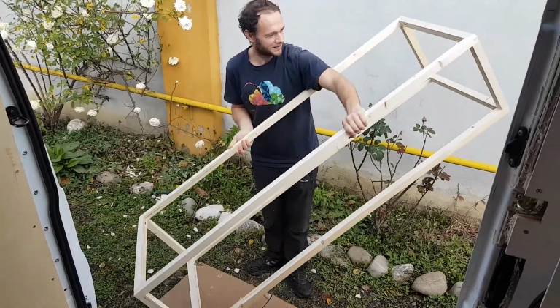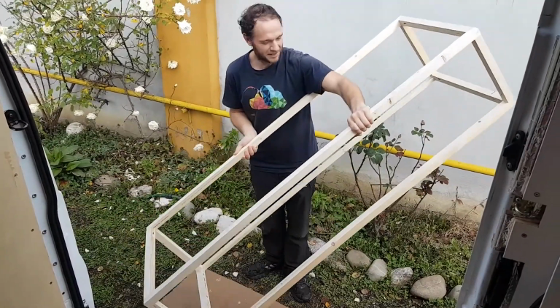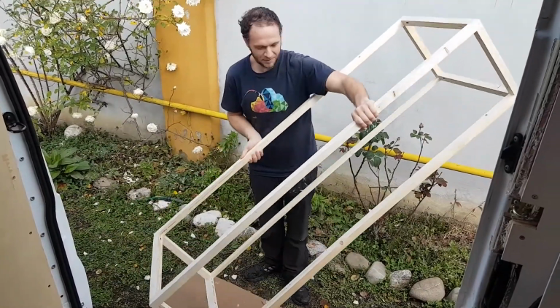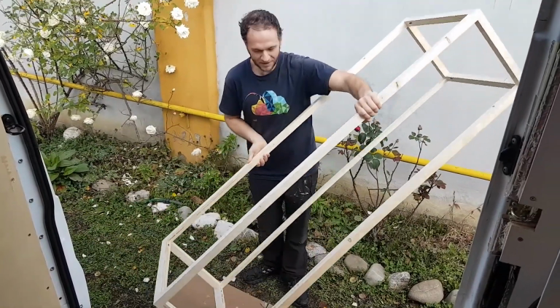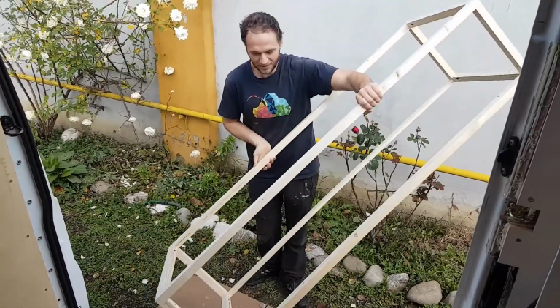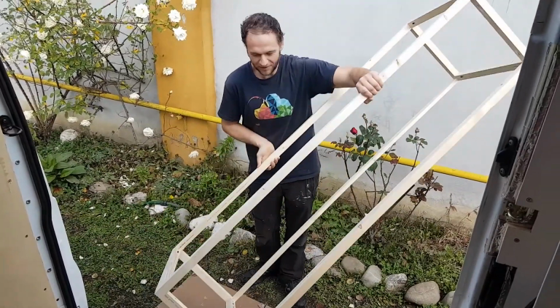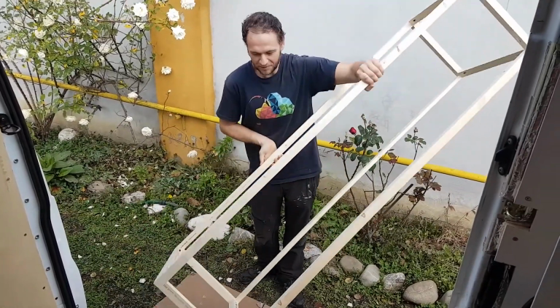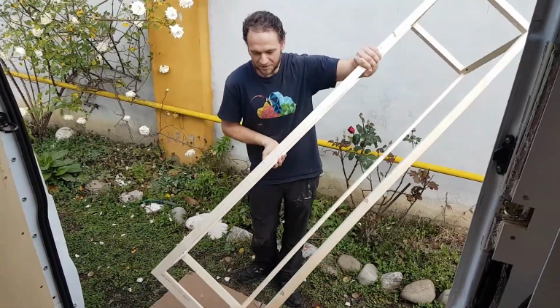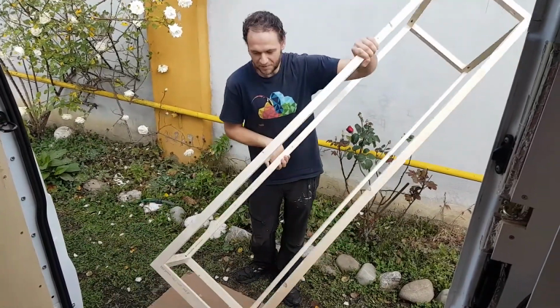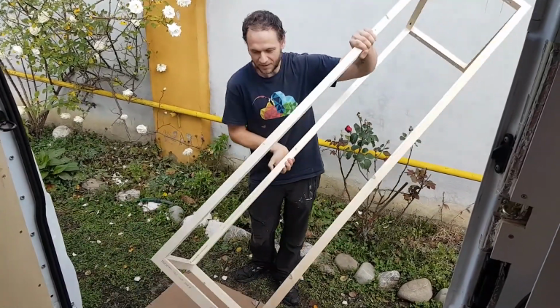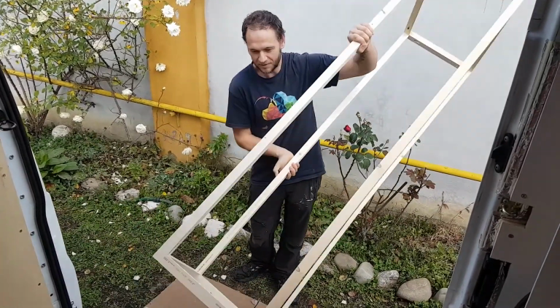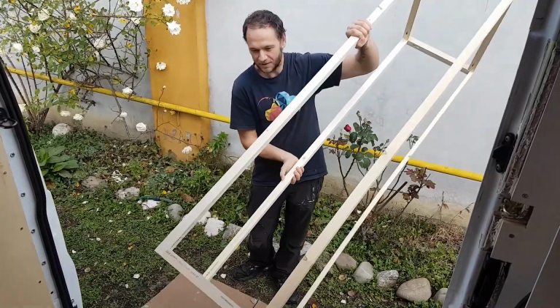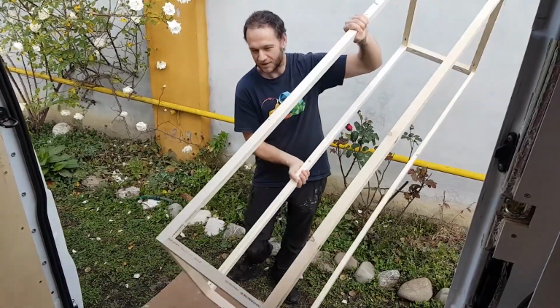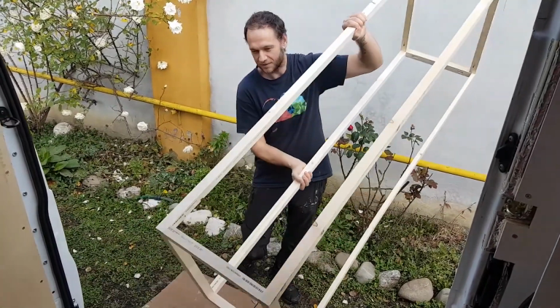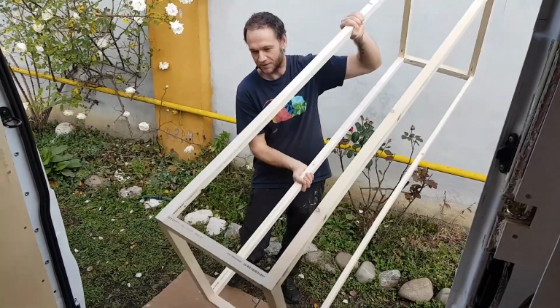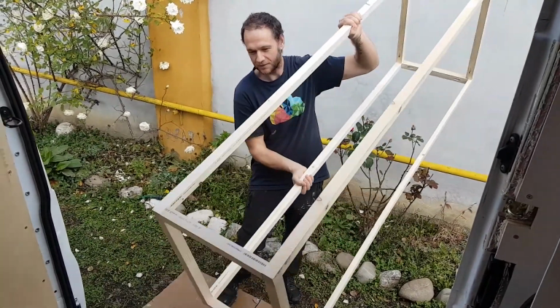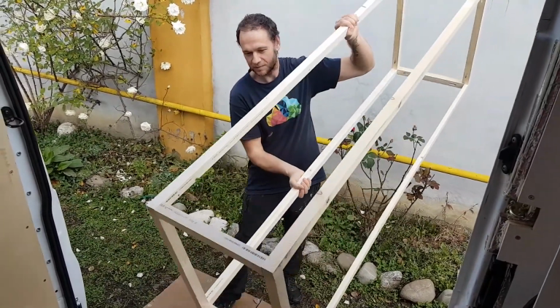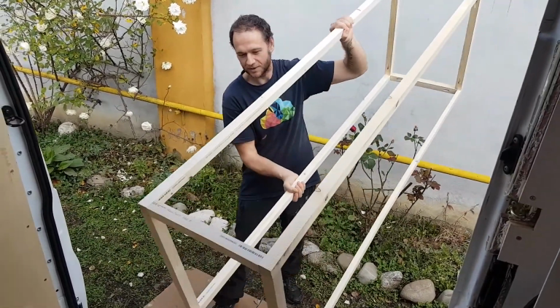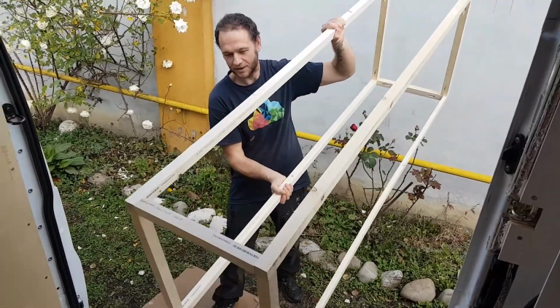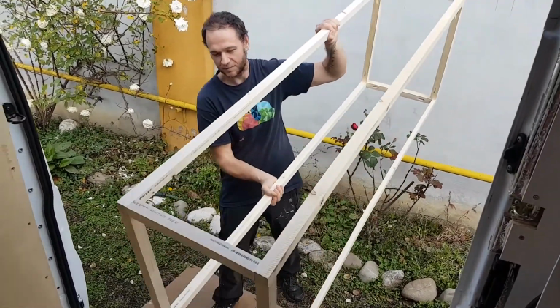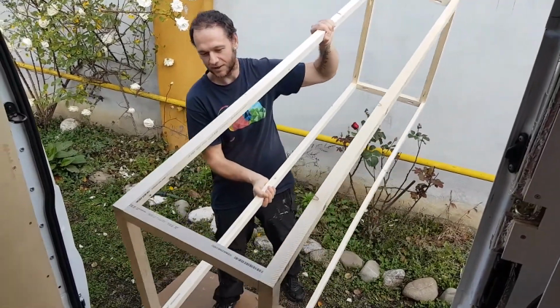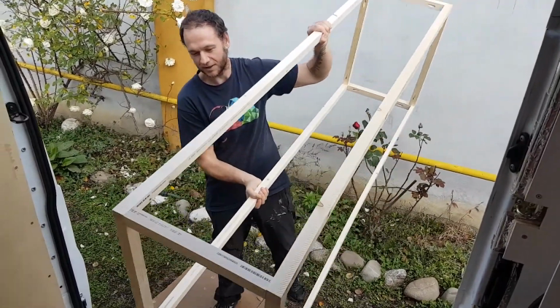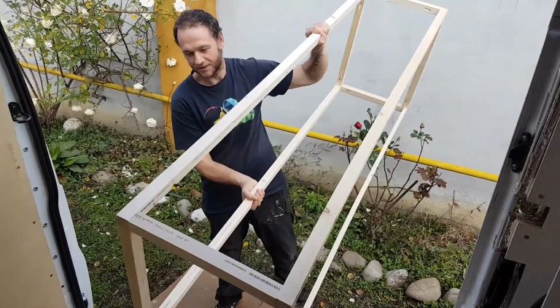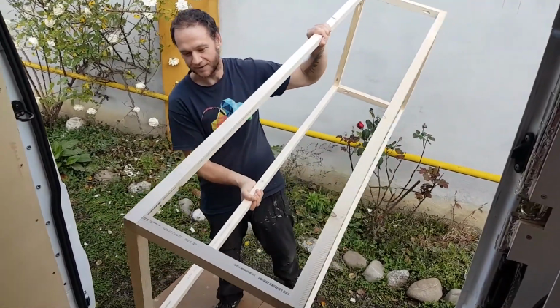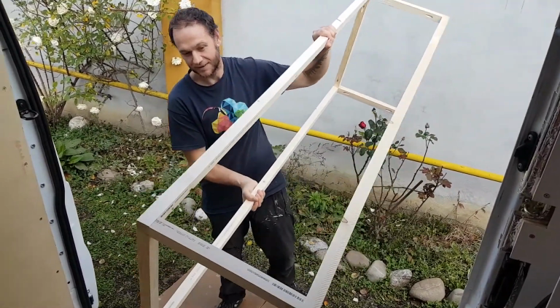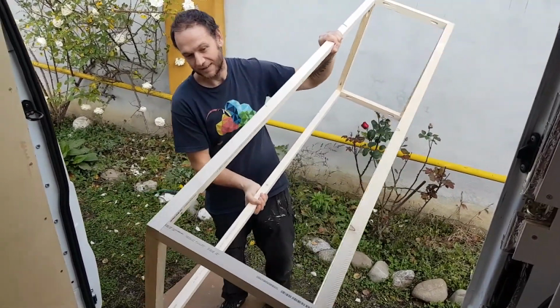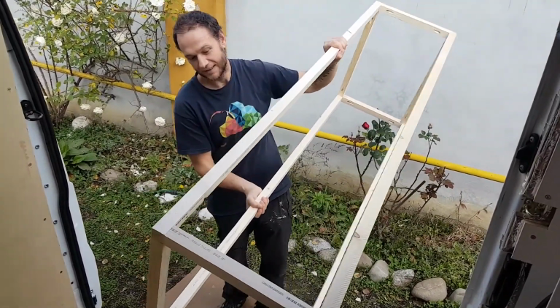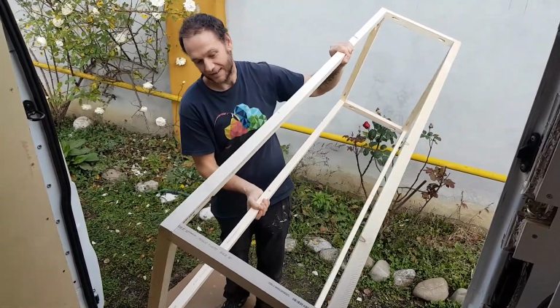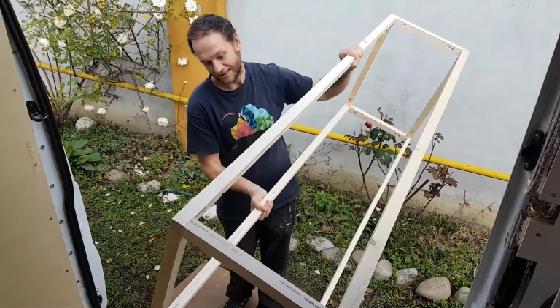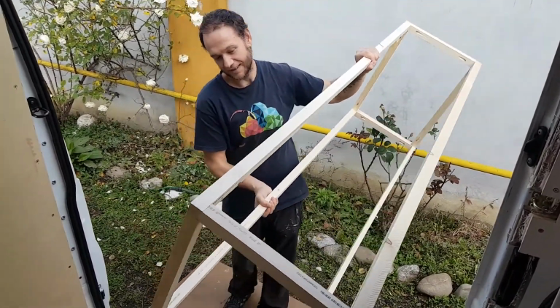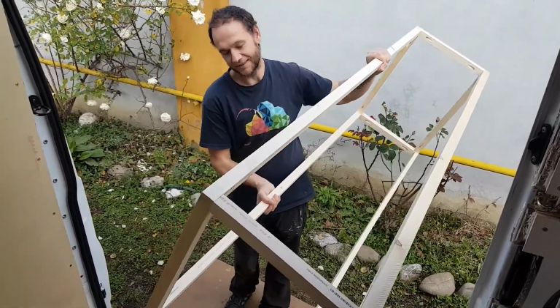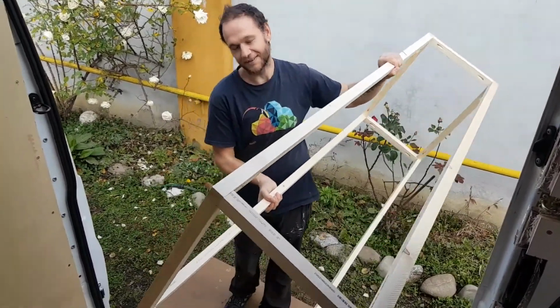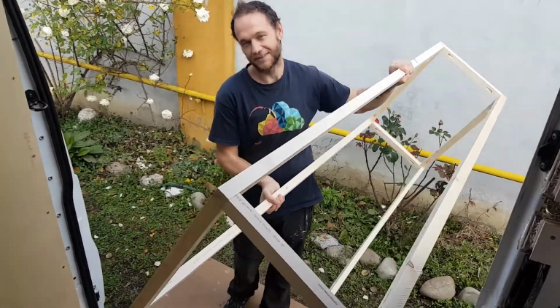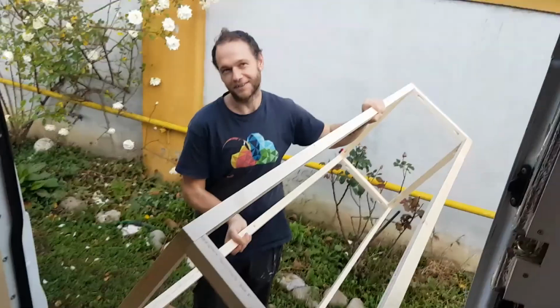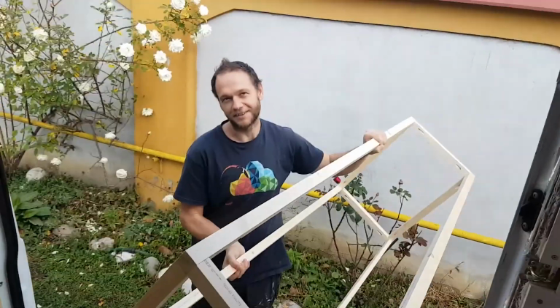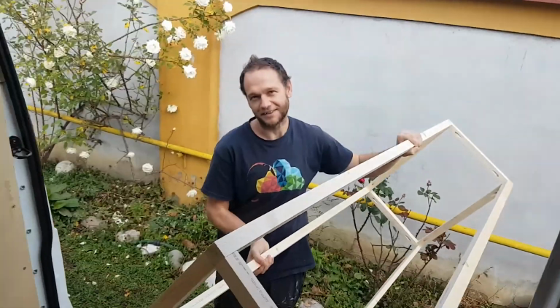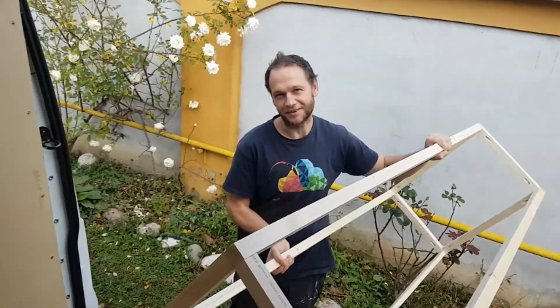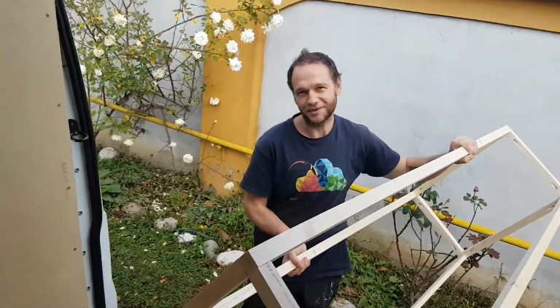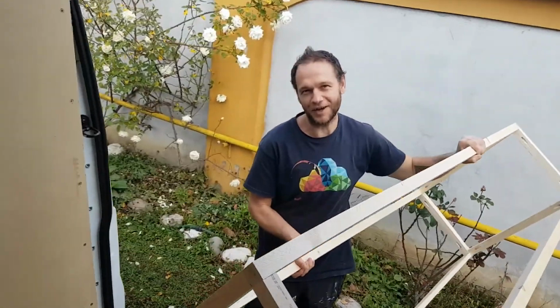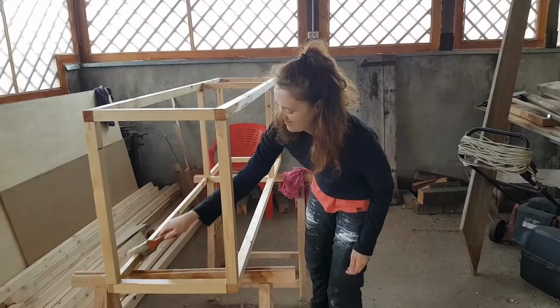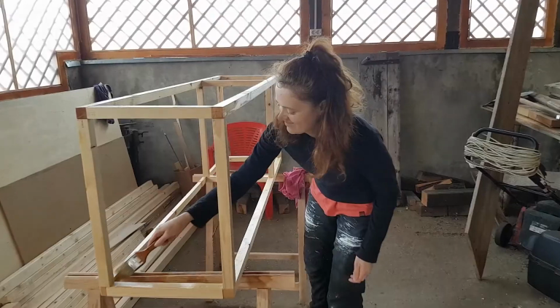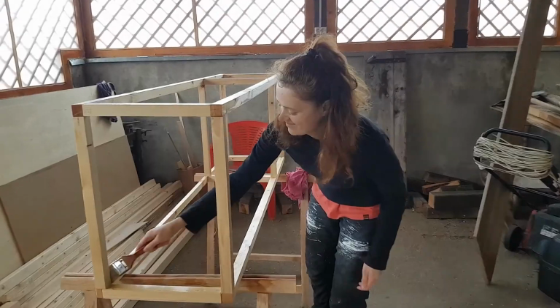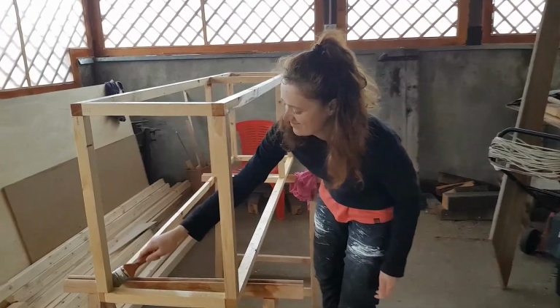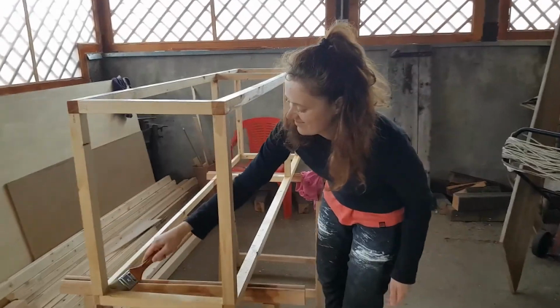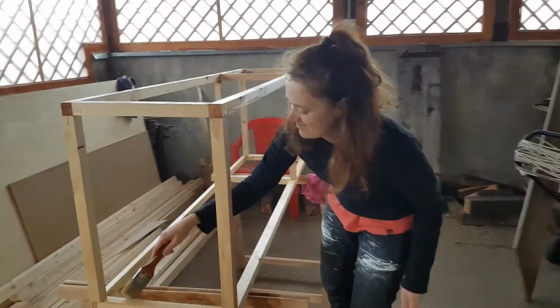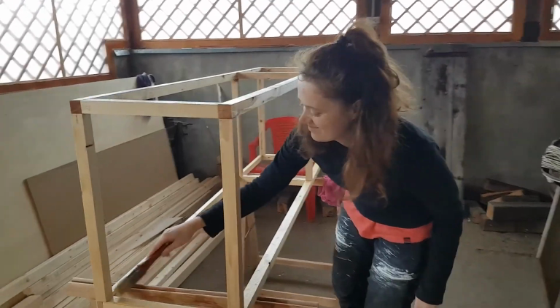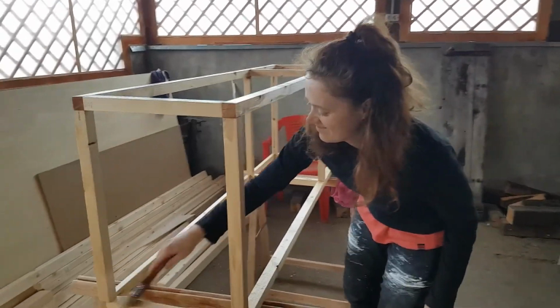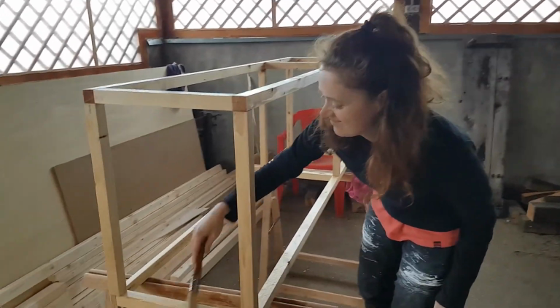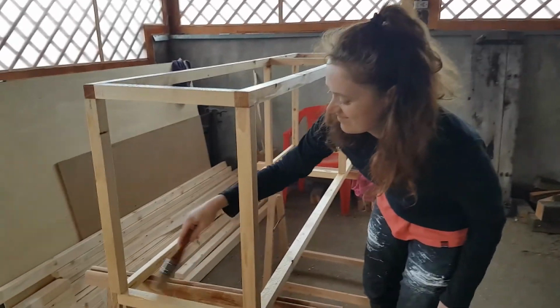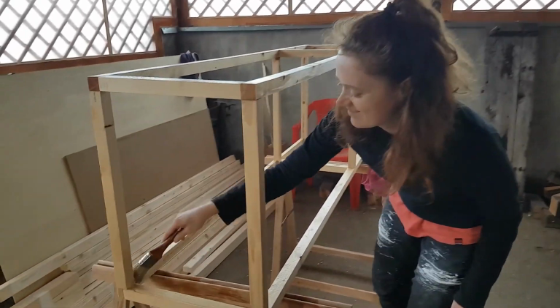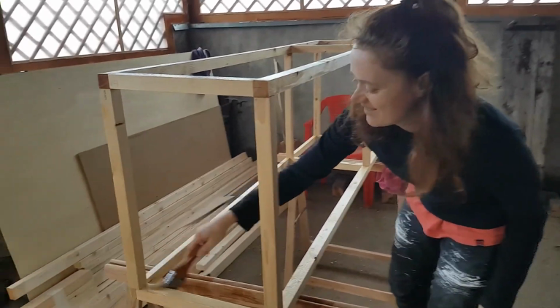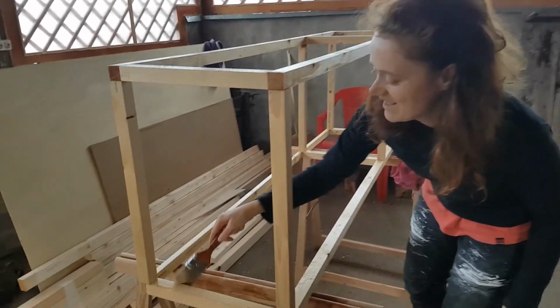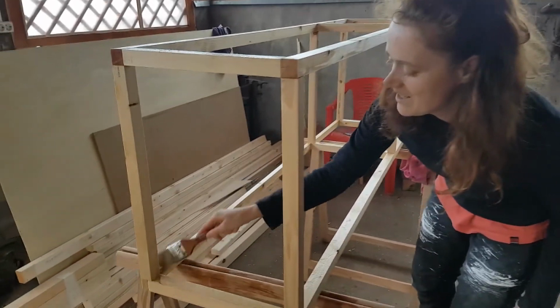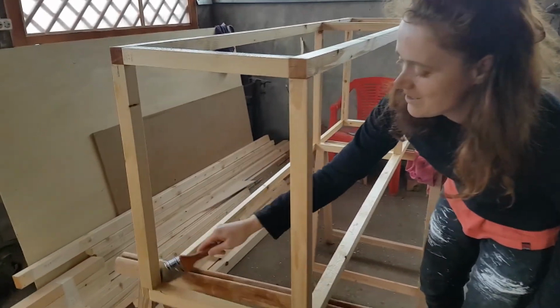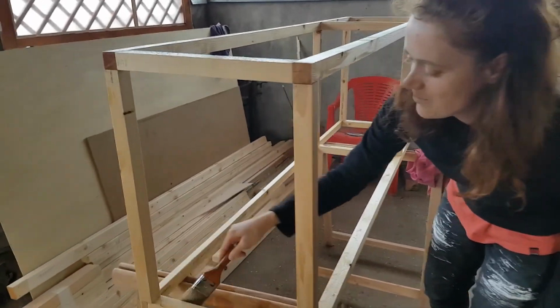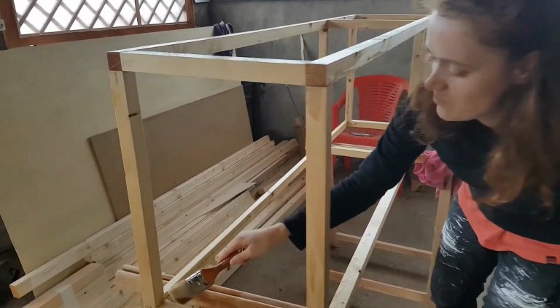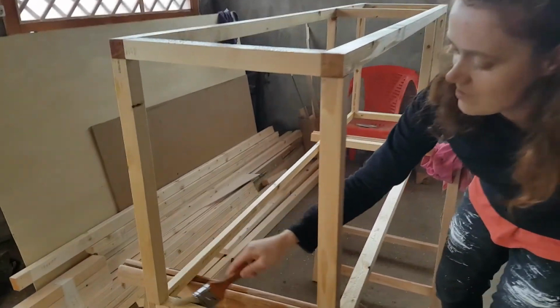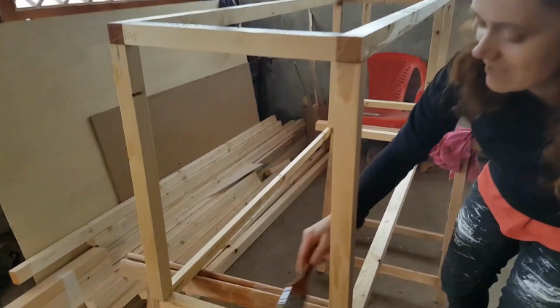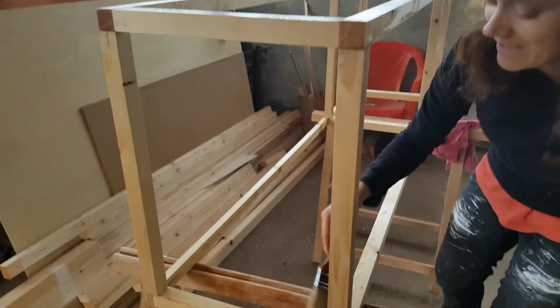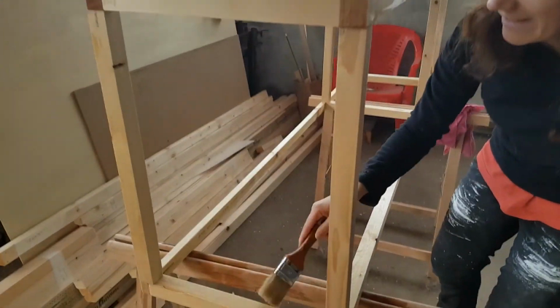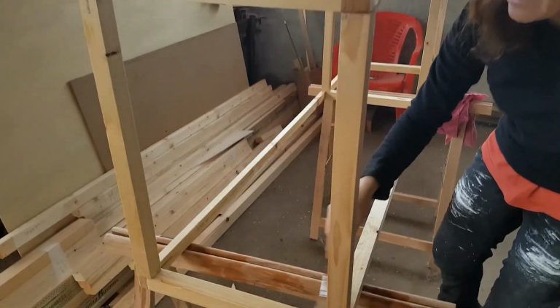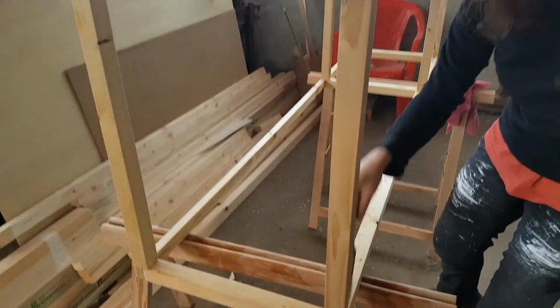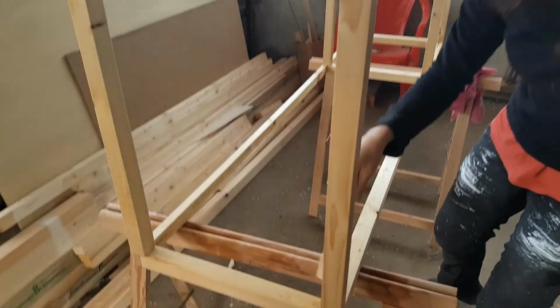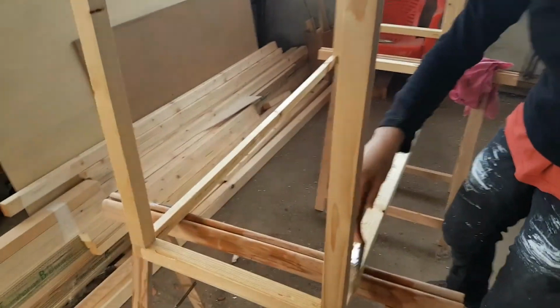Can you believe how much better we are than when we built lemonade? And then he sits on it — crack! What are you doing mate? Treating the wood.